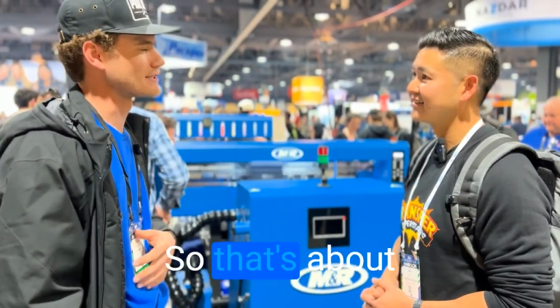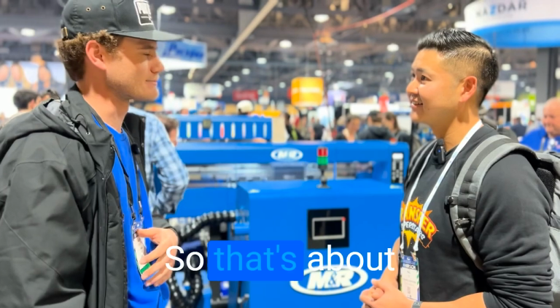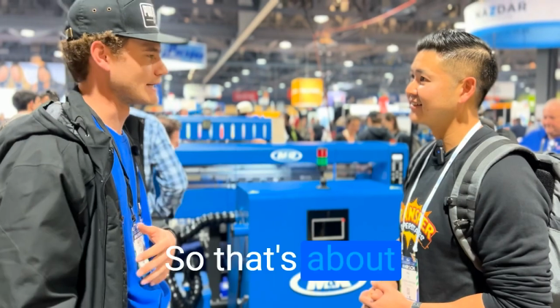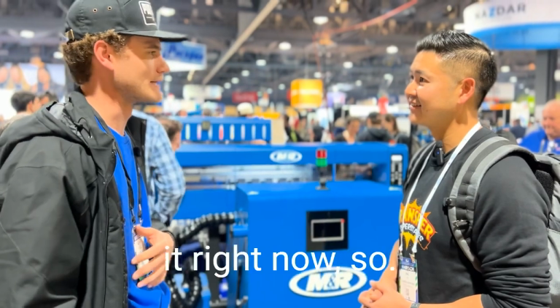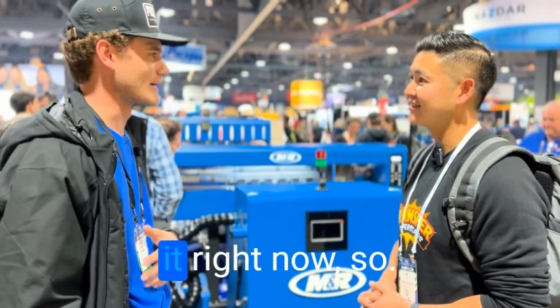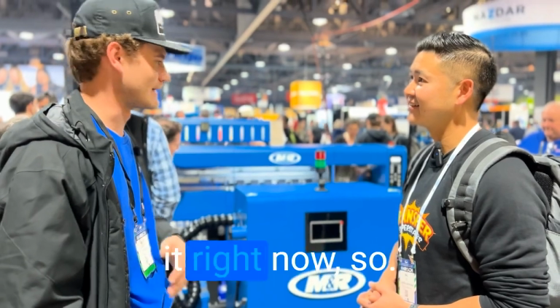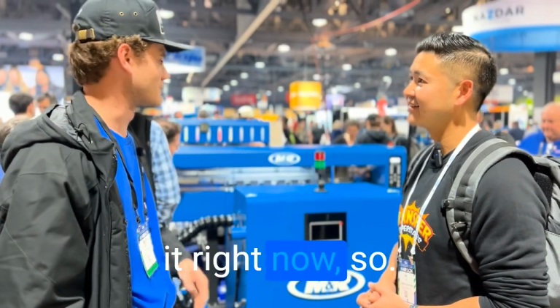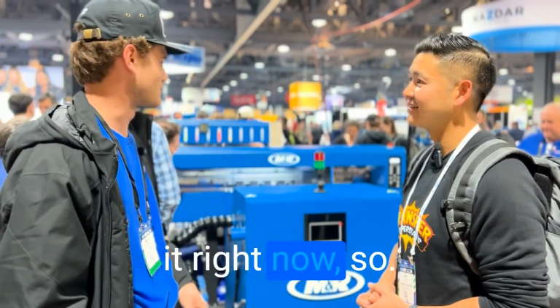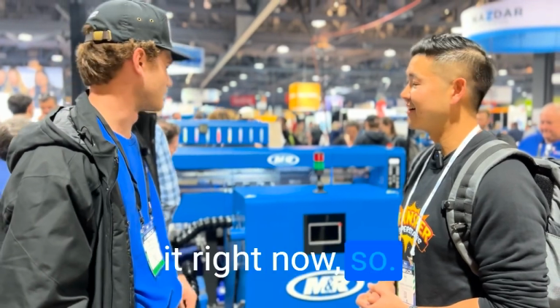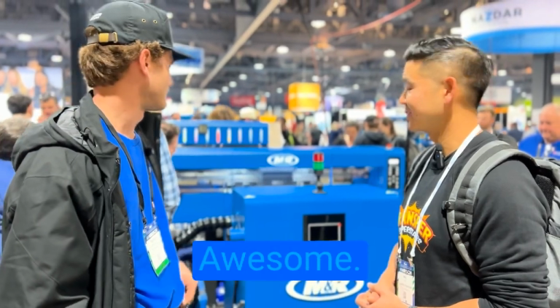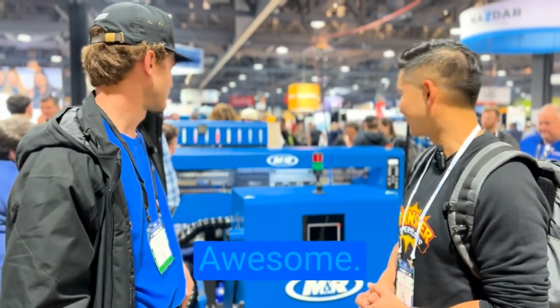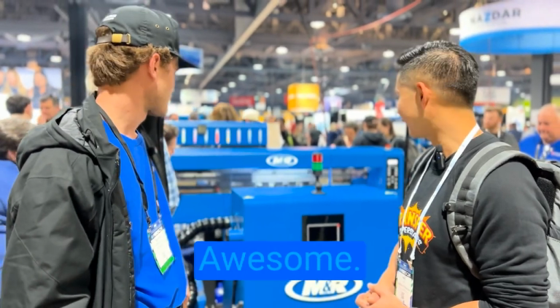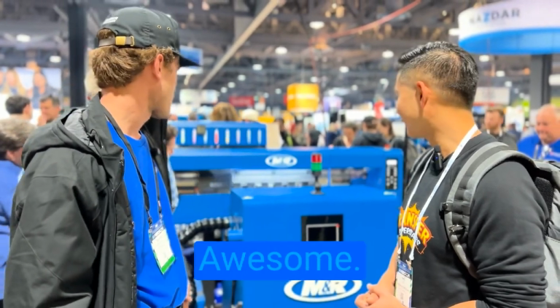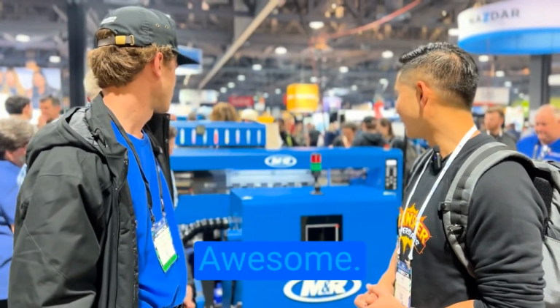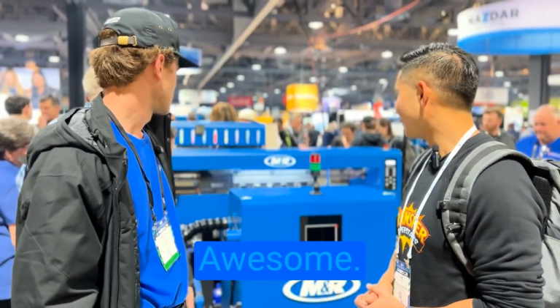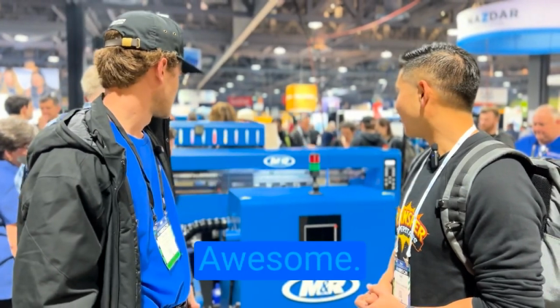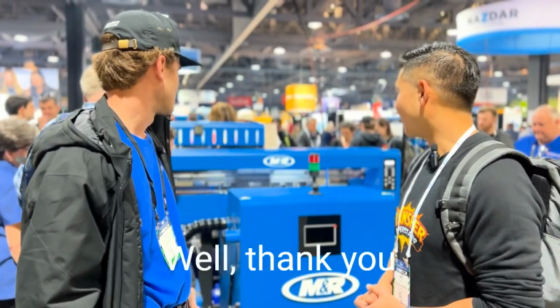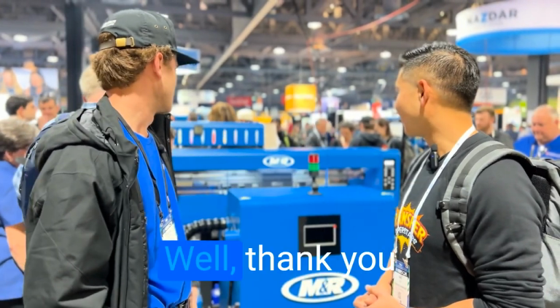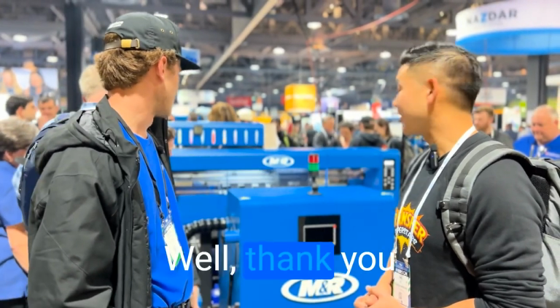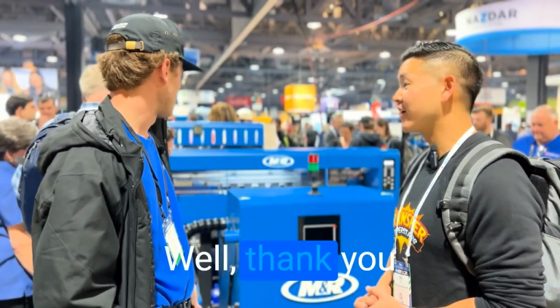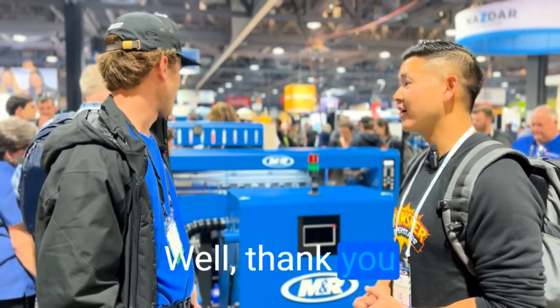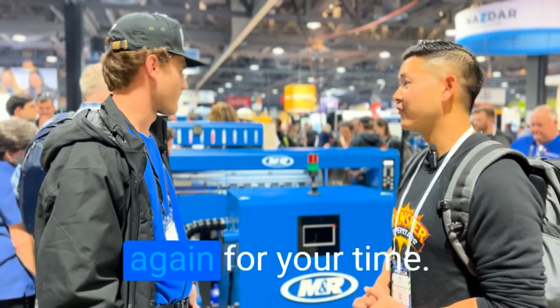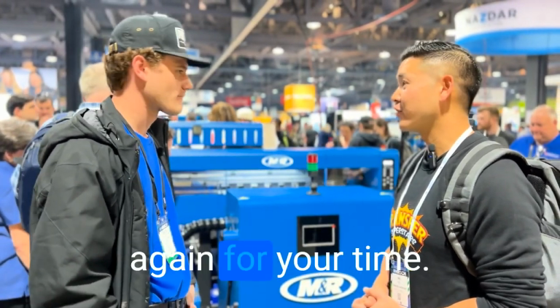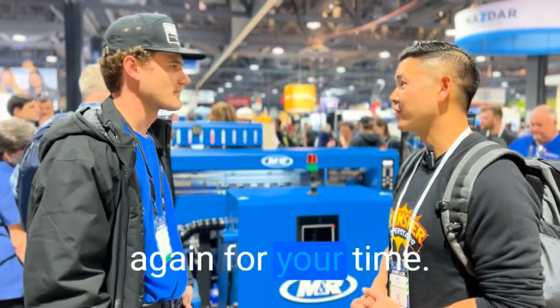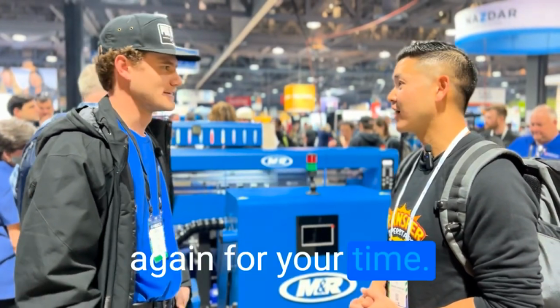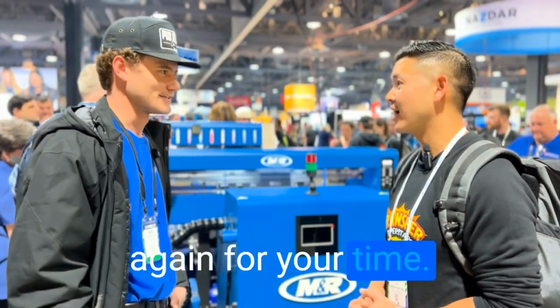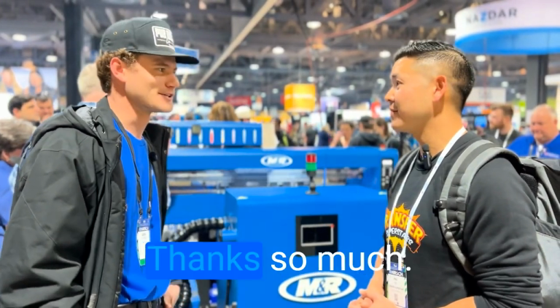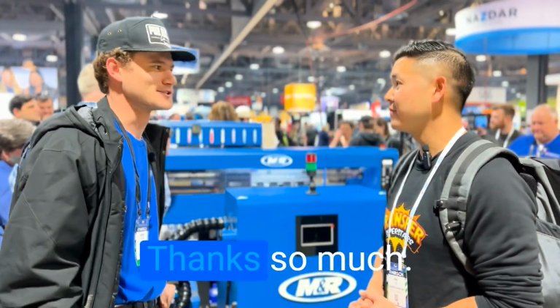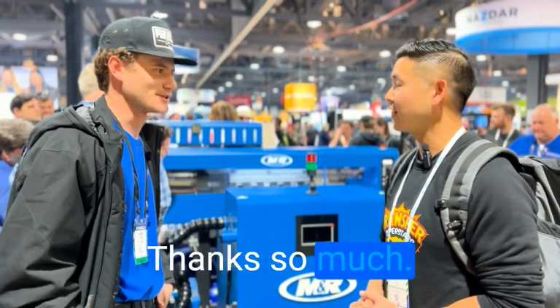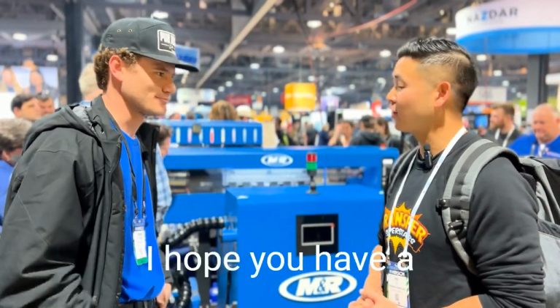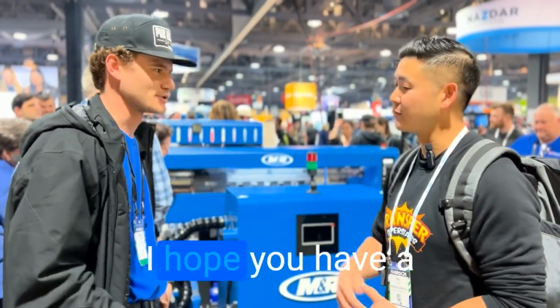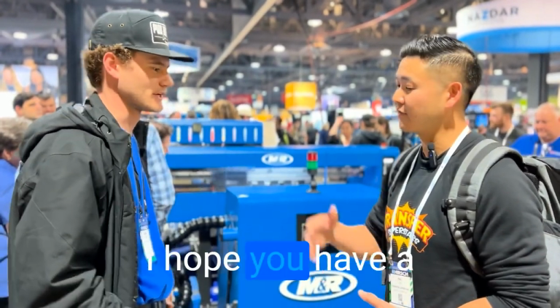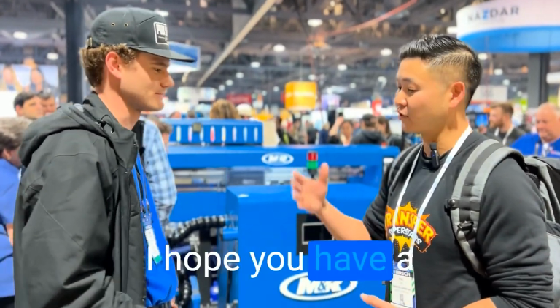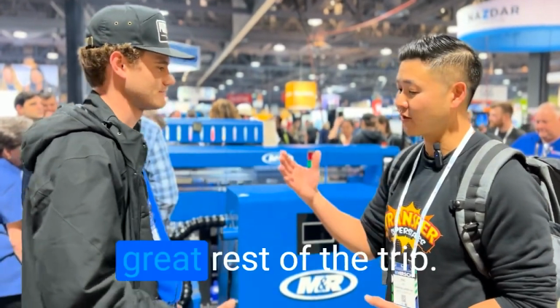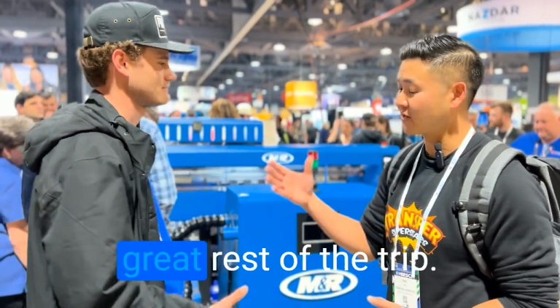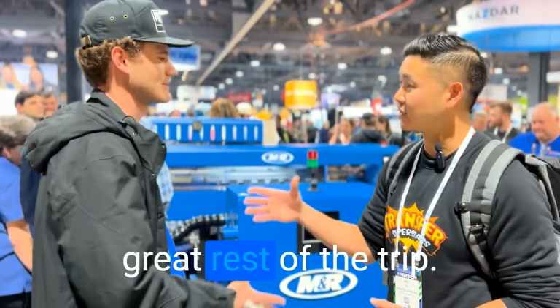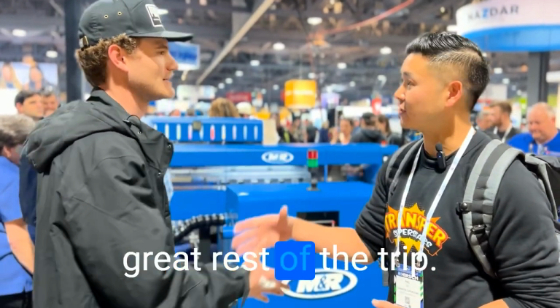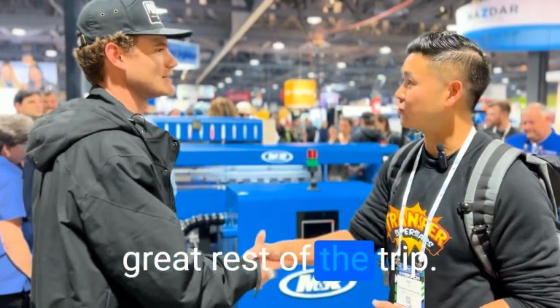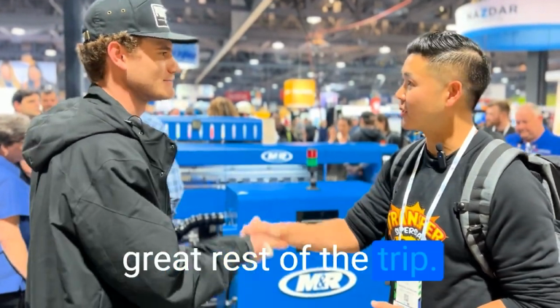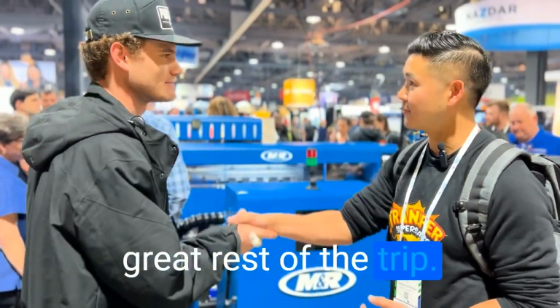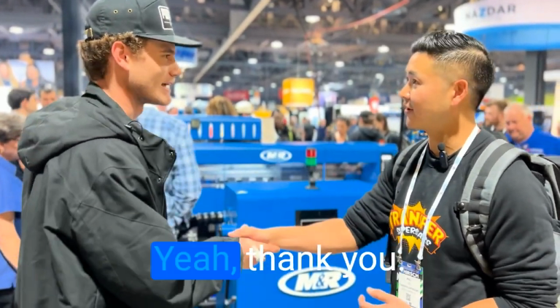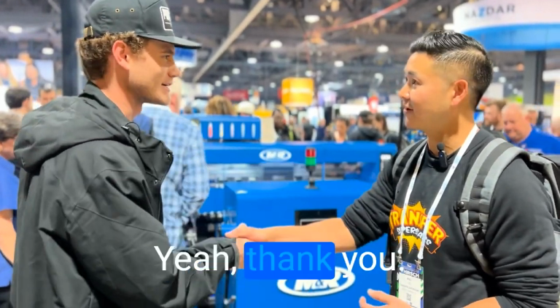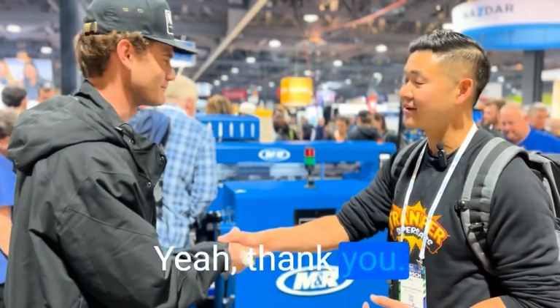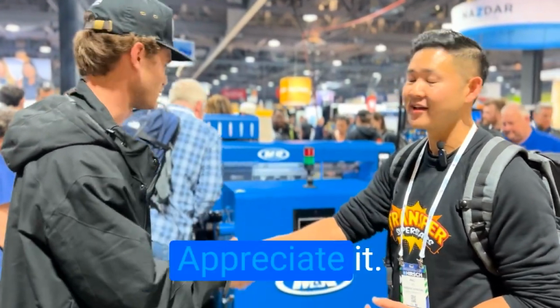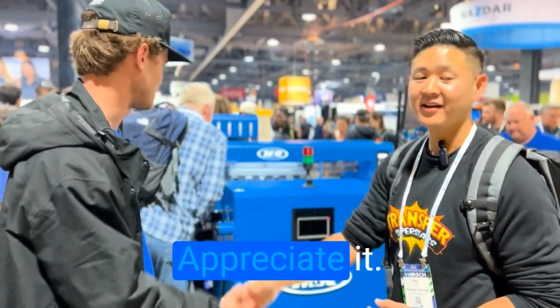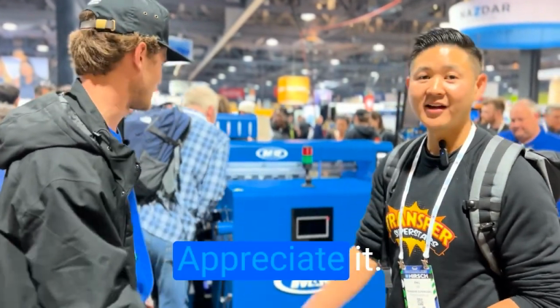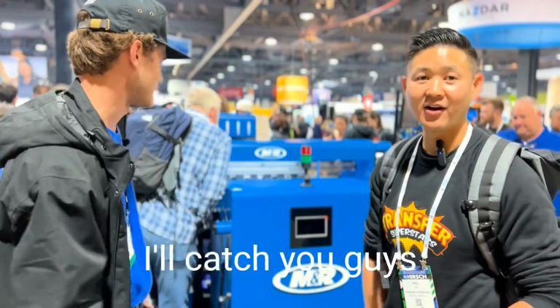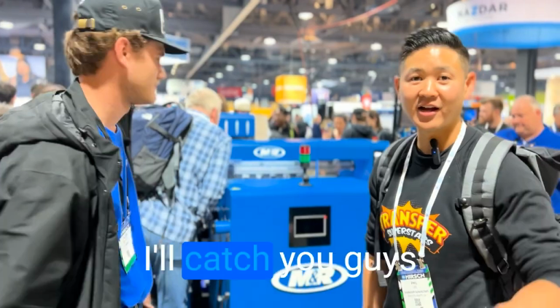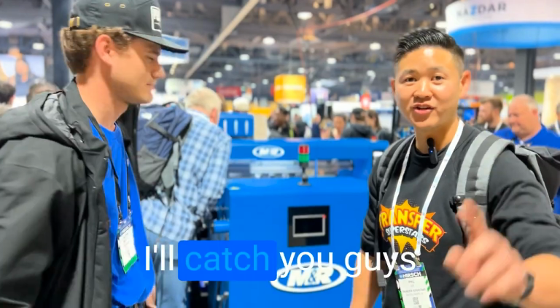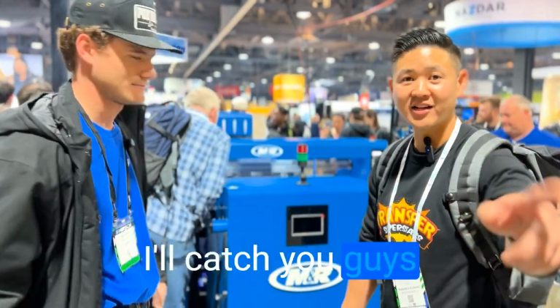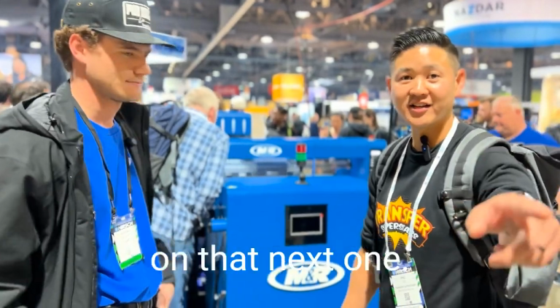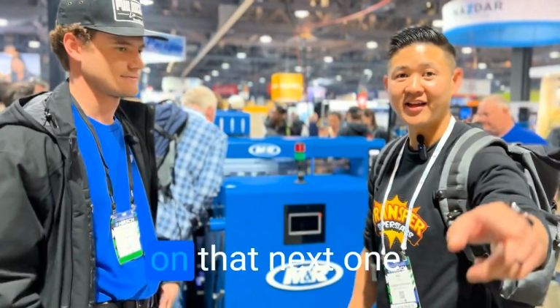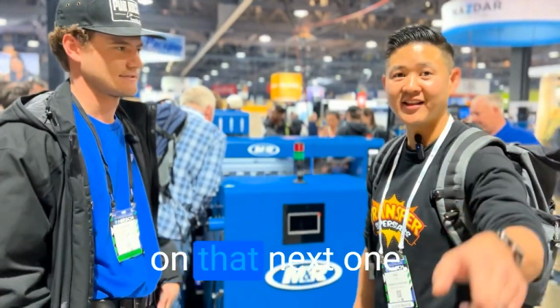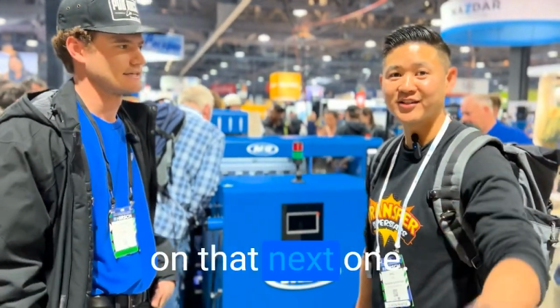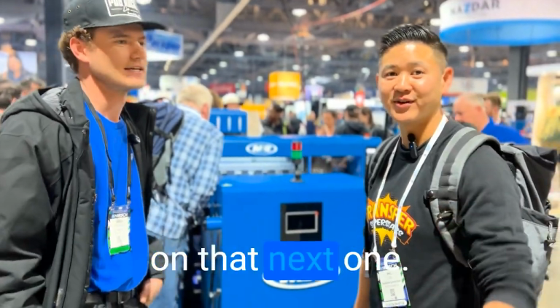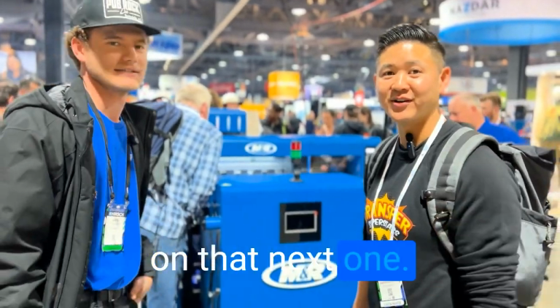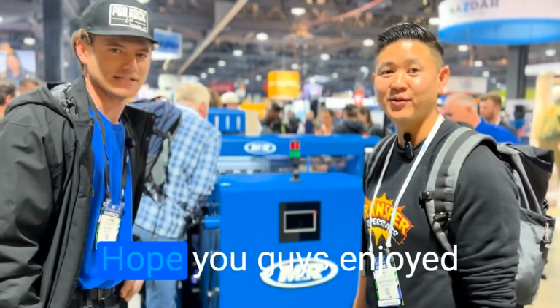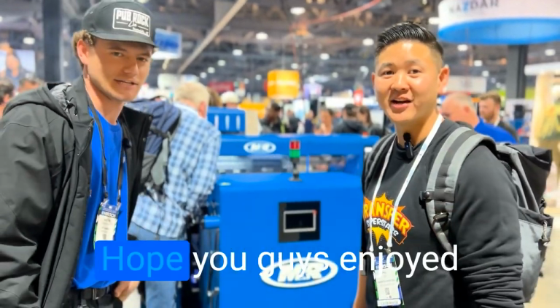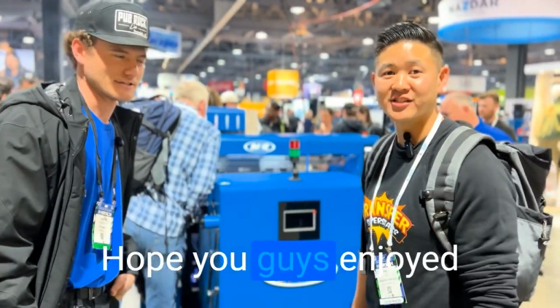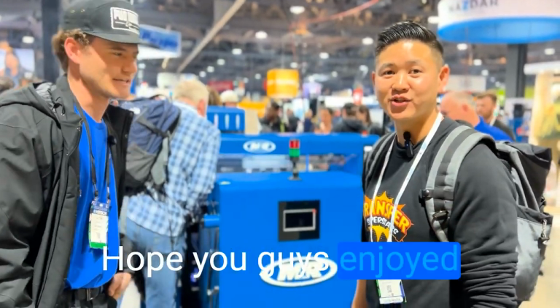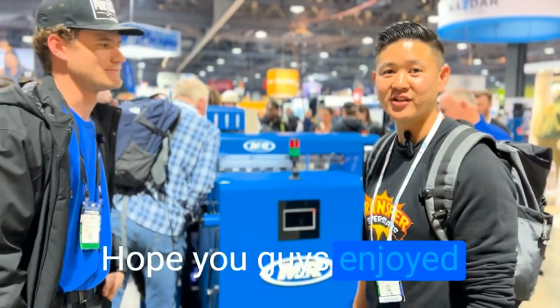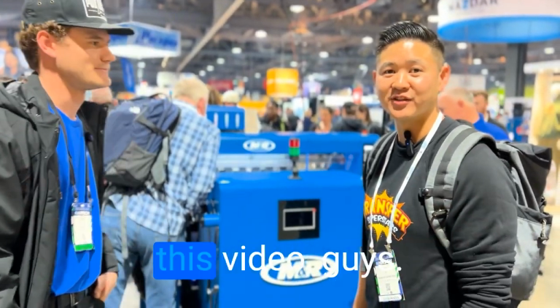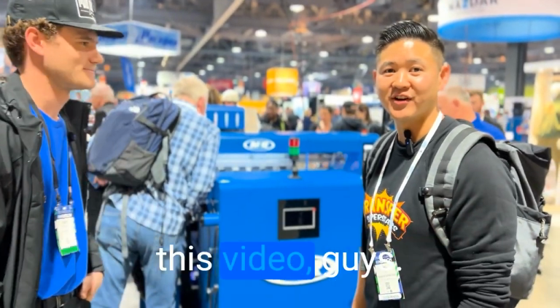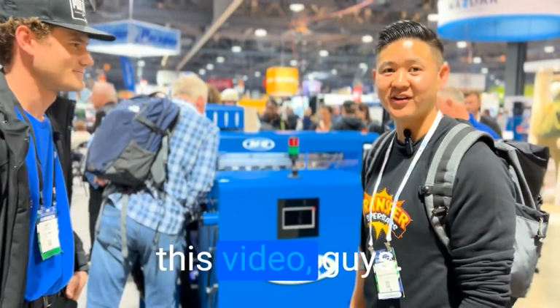That's about it right now. Awesome. Well, thank you again for your time. I hope you have a great rest of the trip here. Thank you. Appreciate it. I'll catch you guys on the next one.